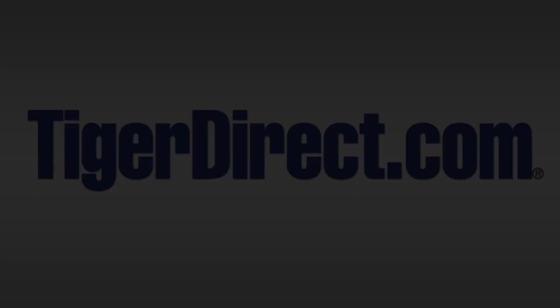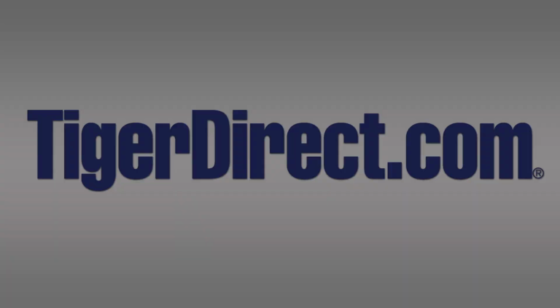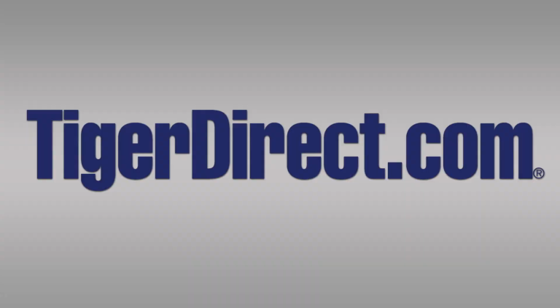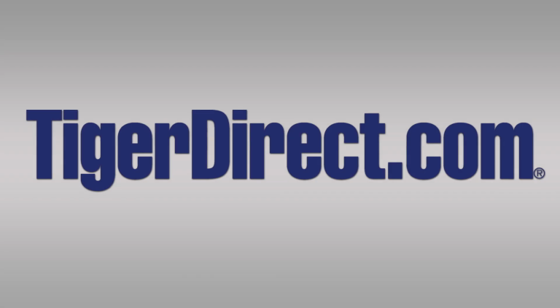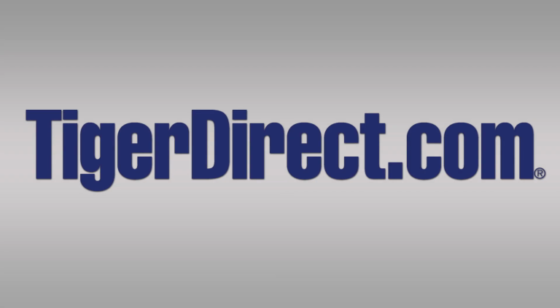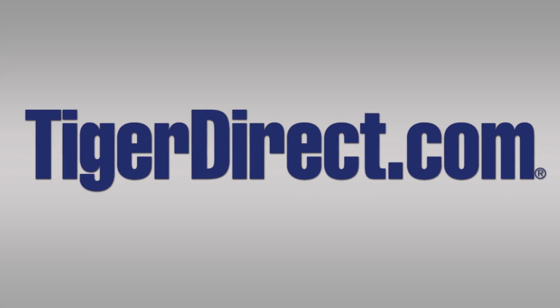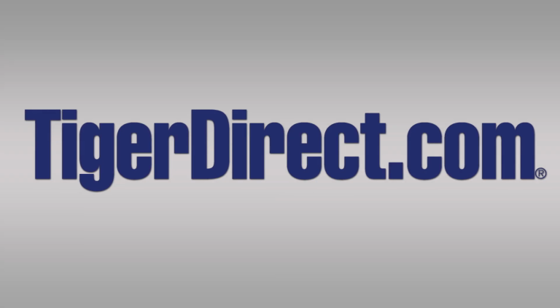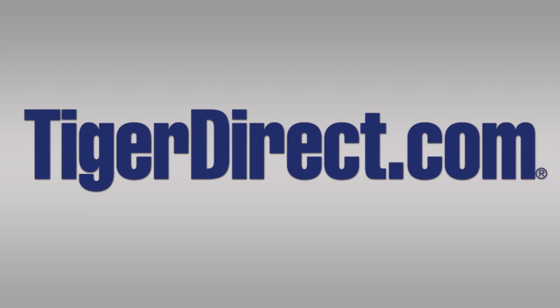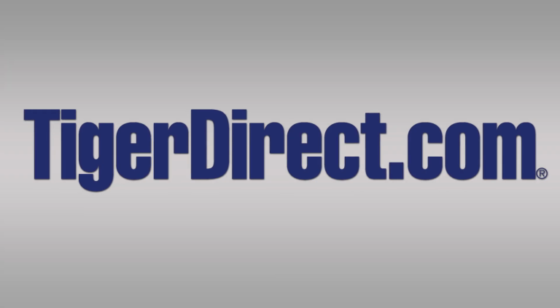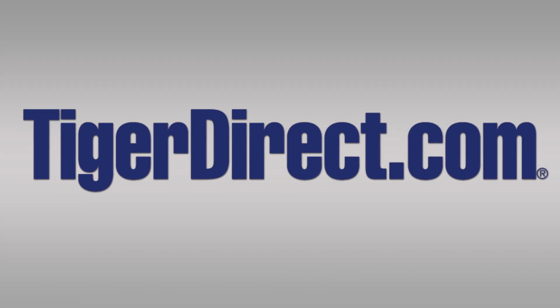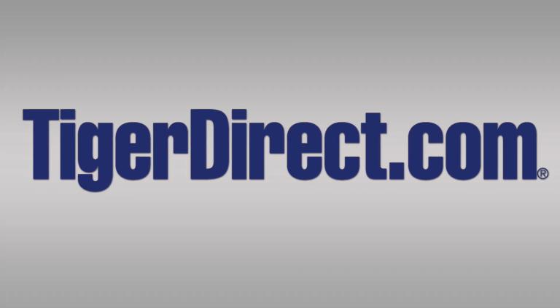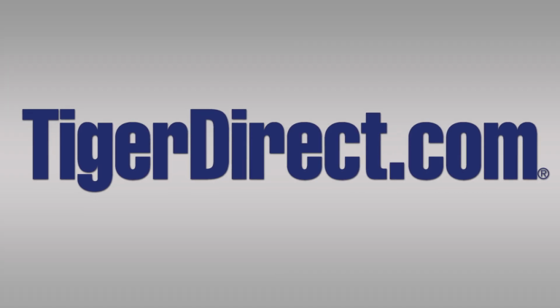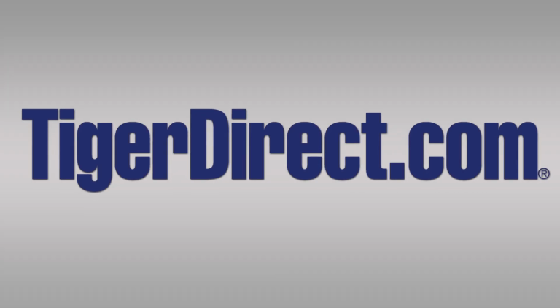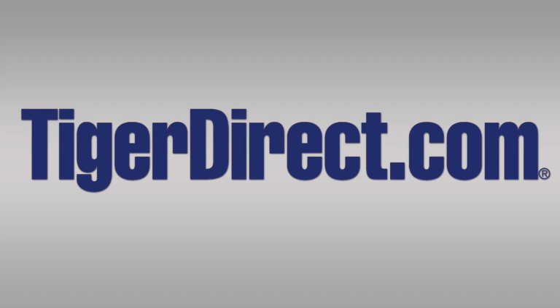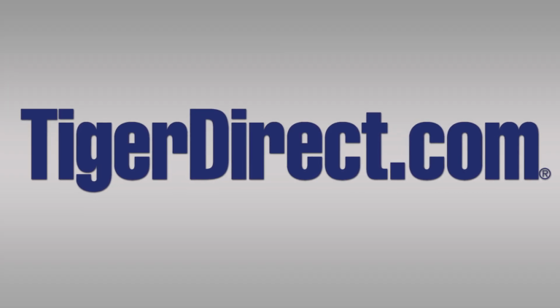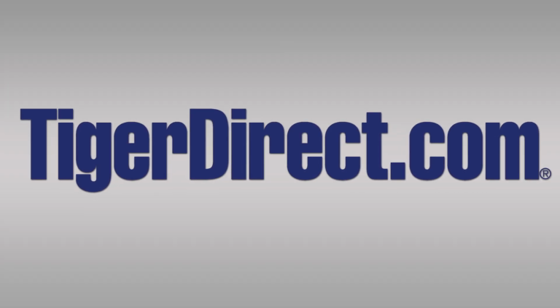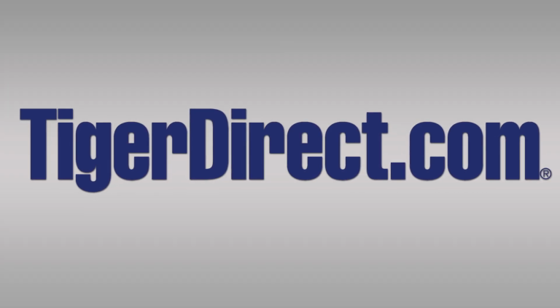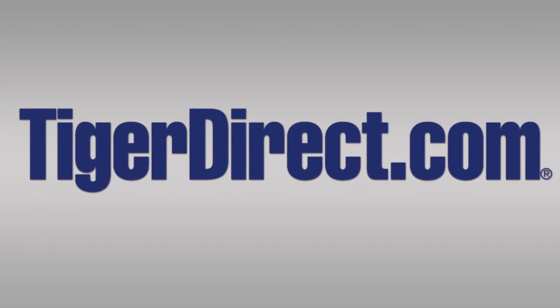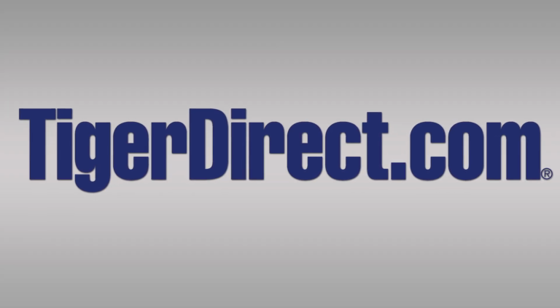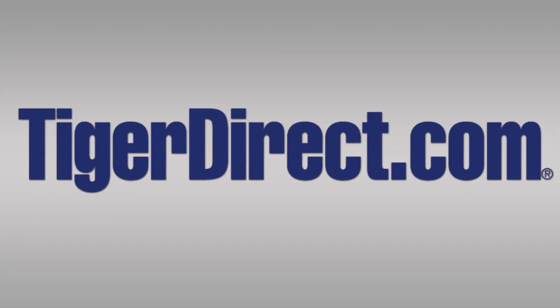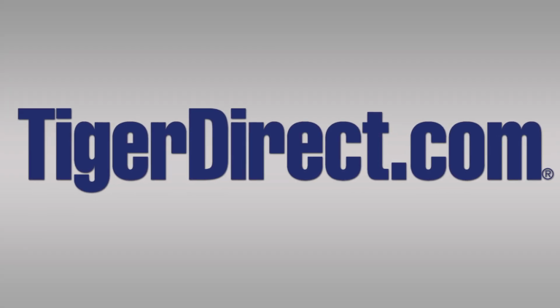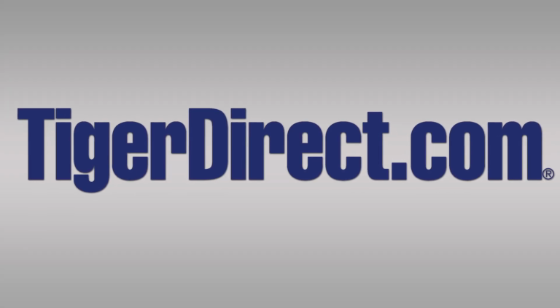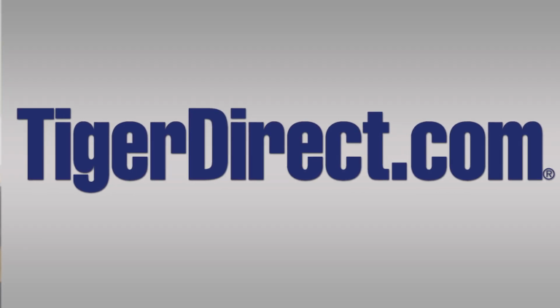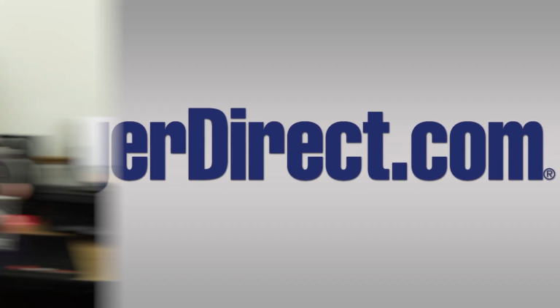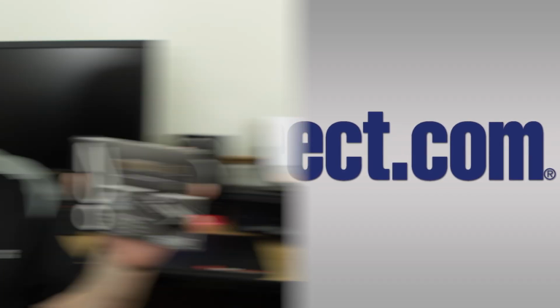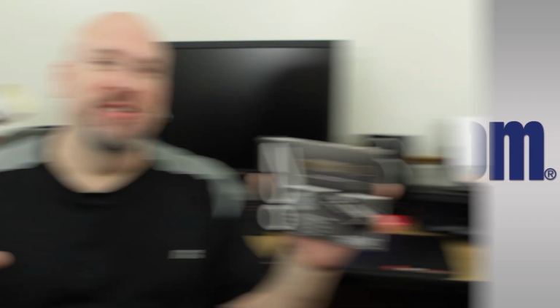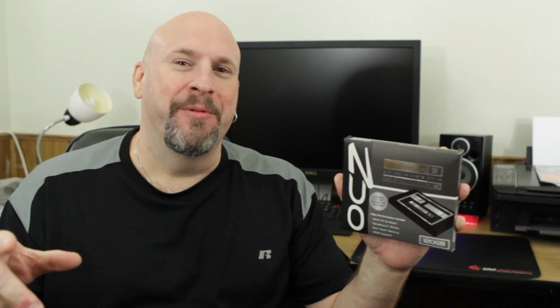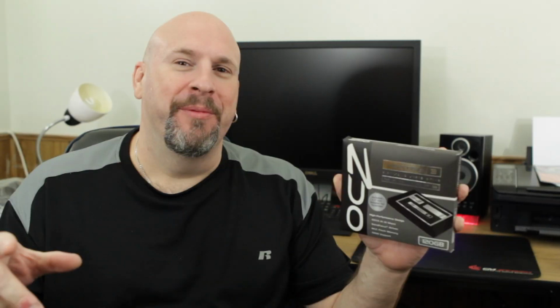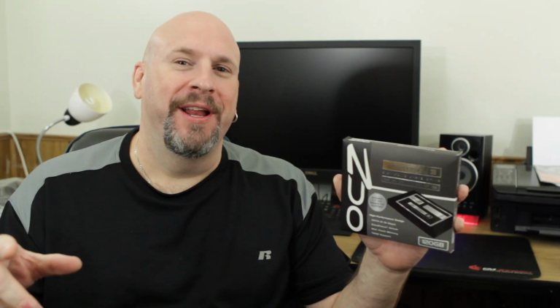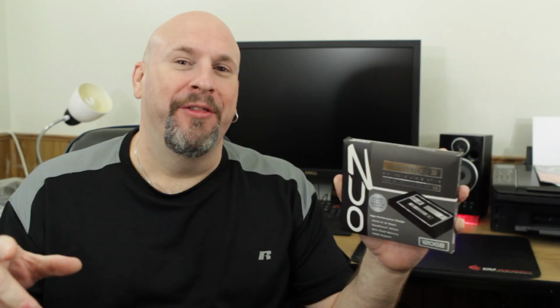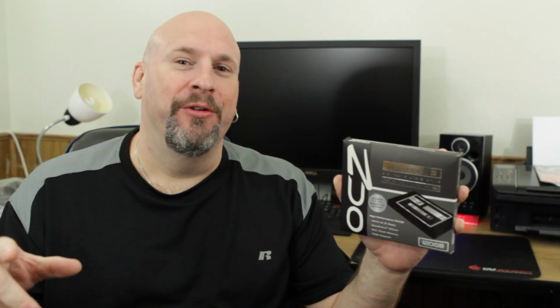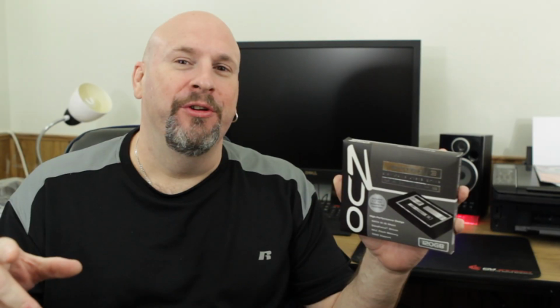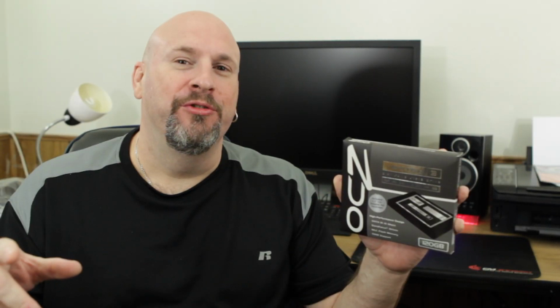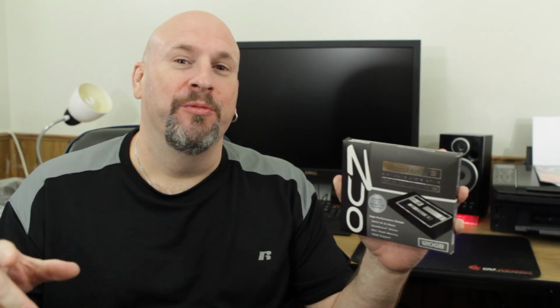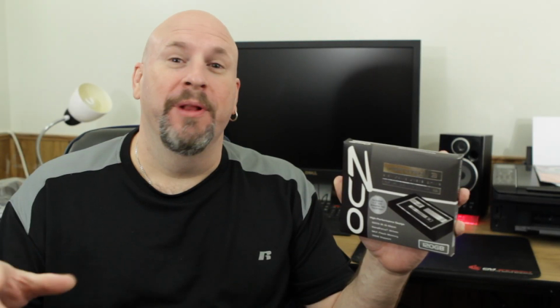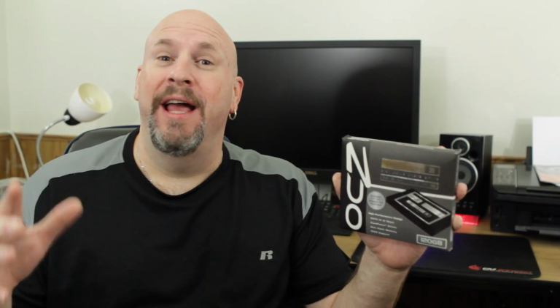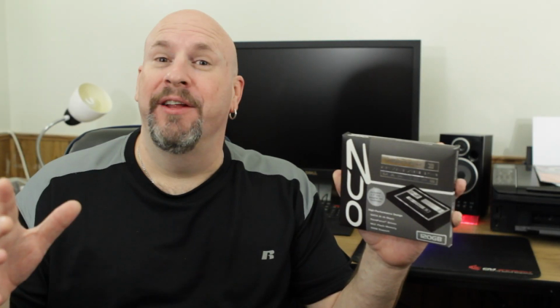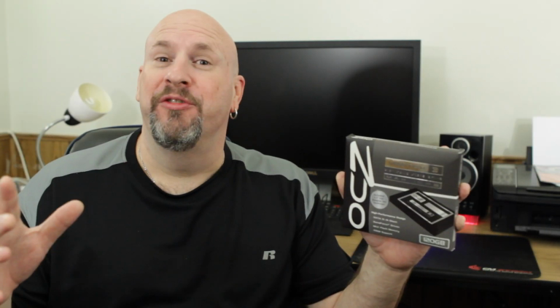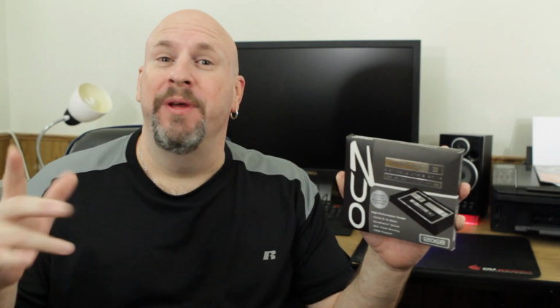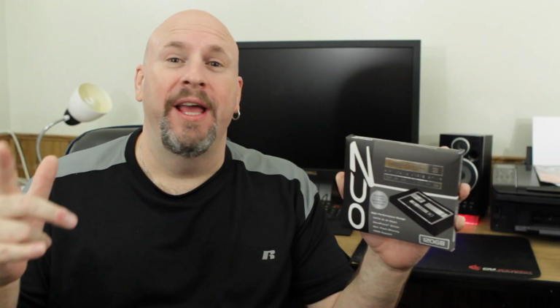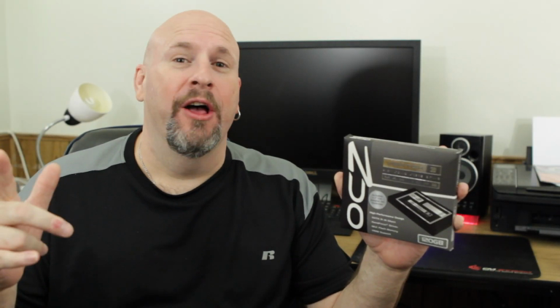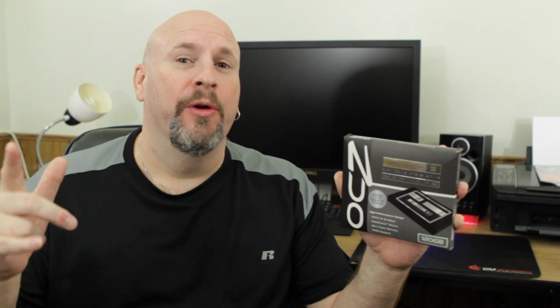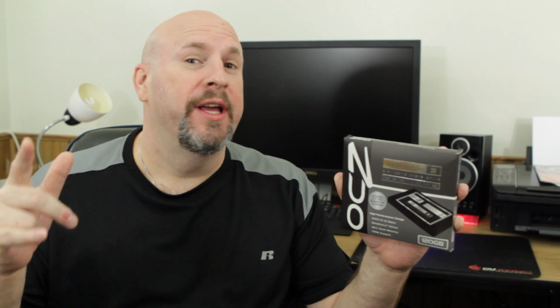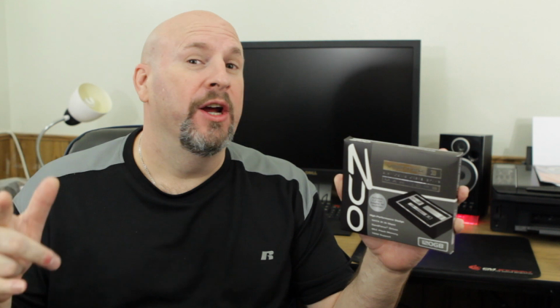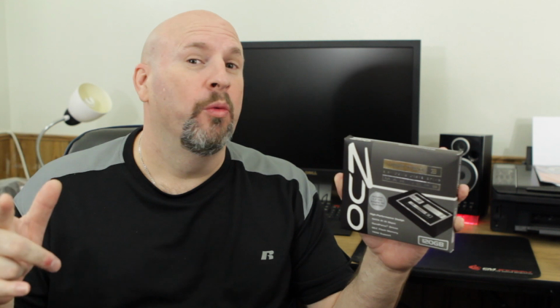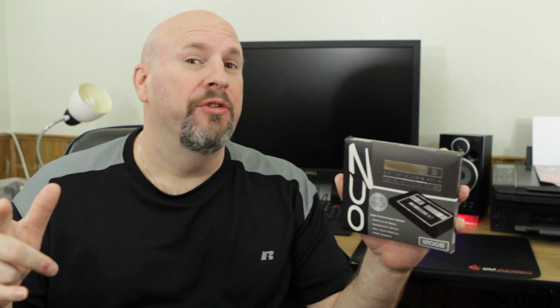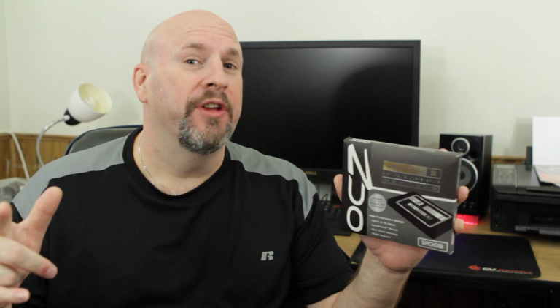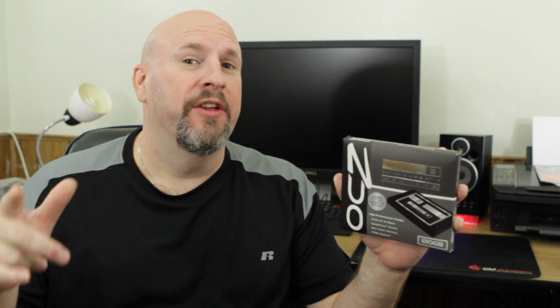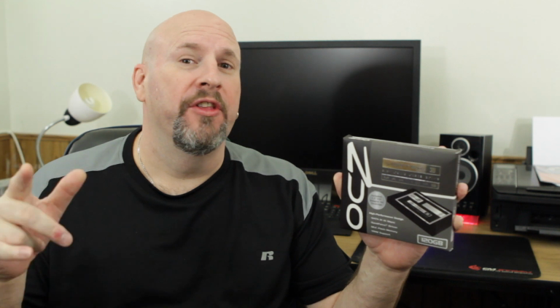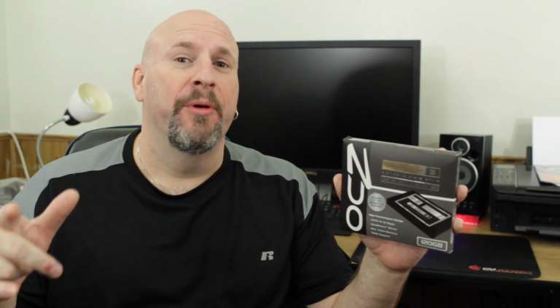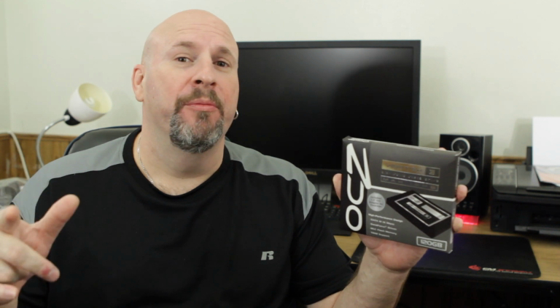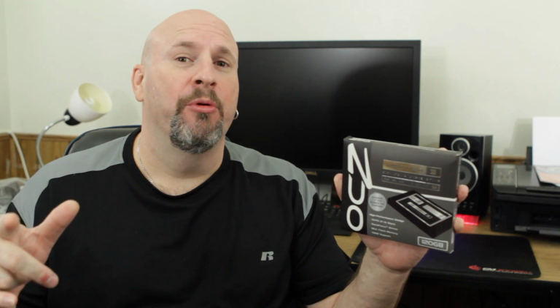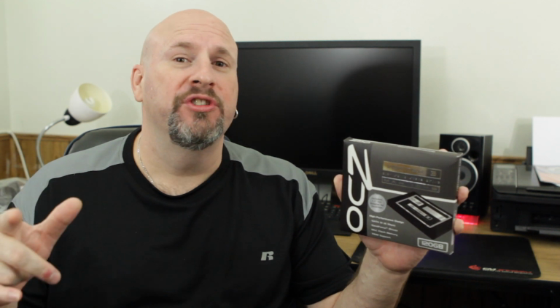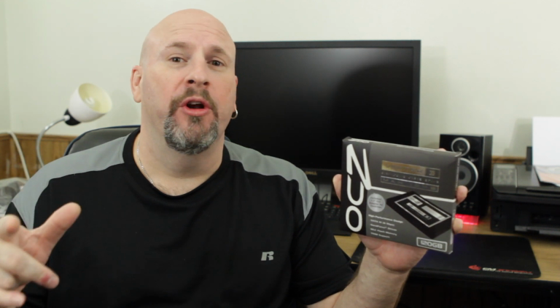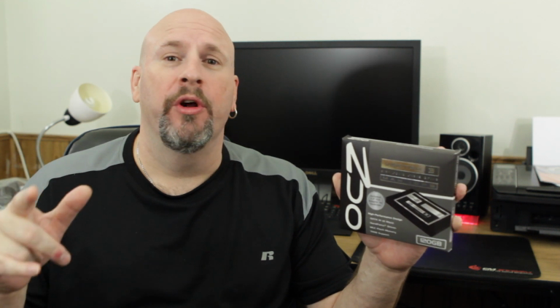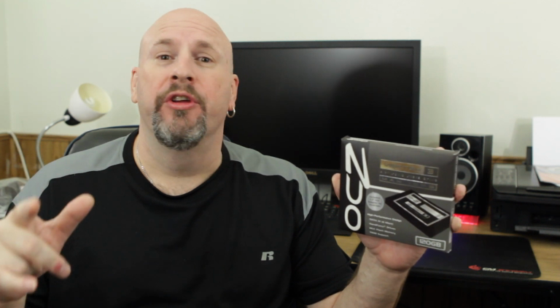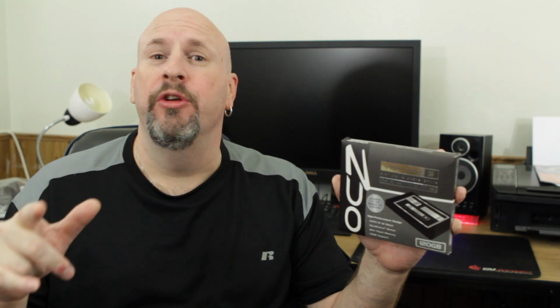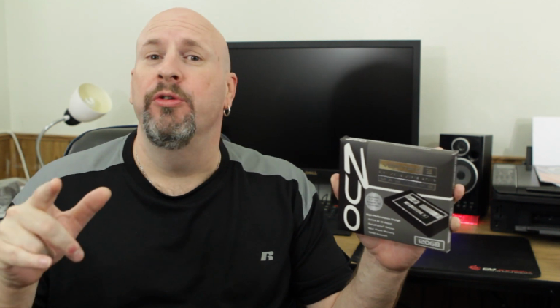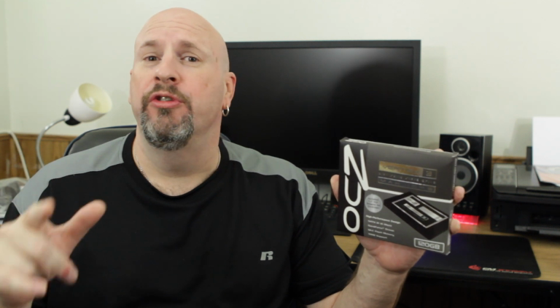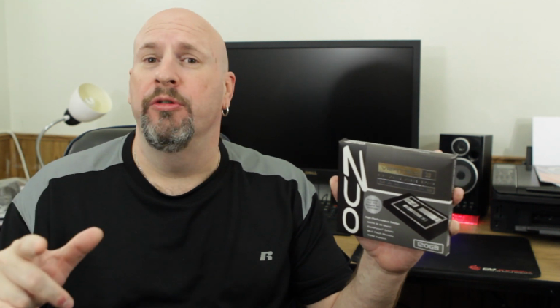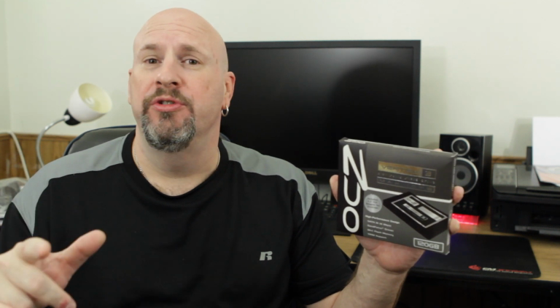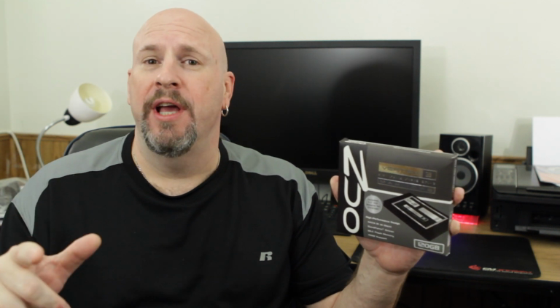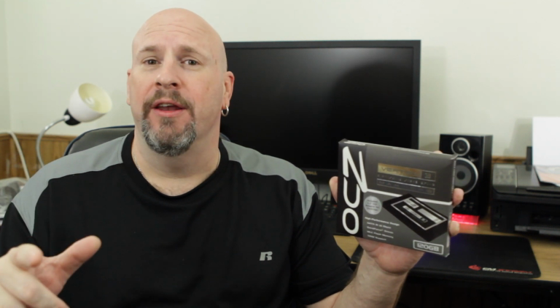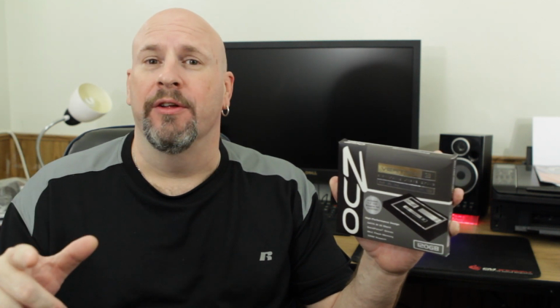Today's video is brought to you by TigerDirect.com. What's up everybody out there in YouTube land? It's me, Elric, here once again on the Motherboards.org YouTube channel.